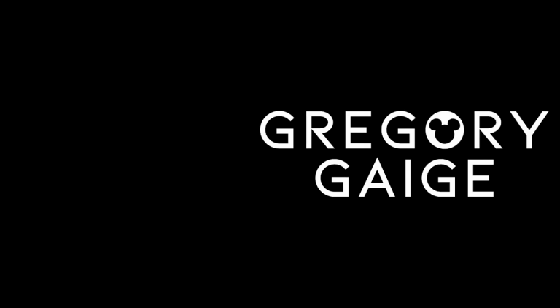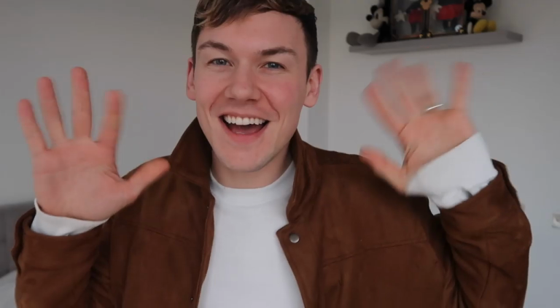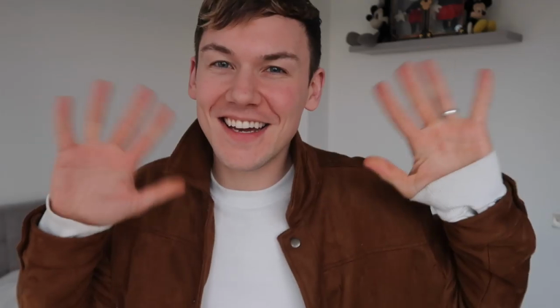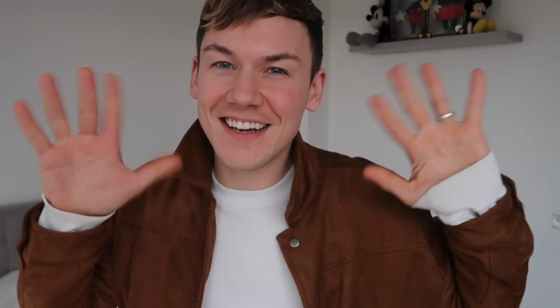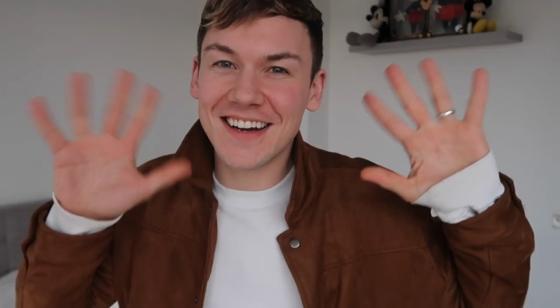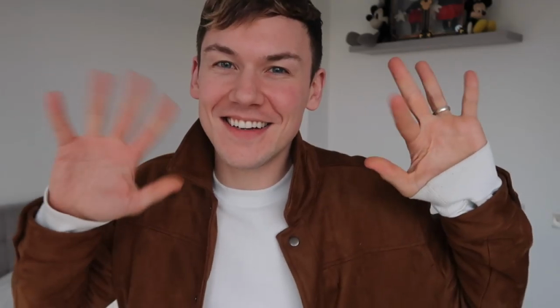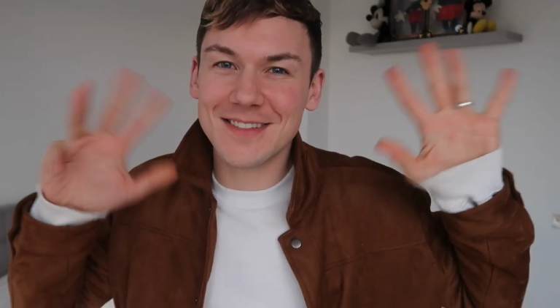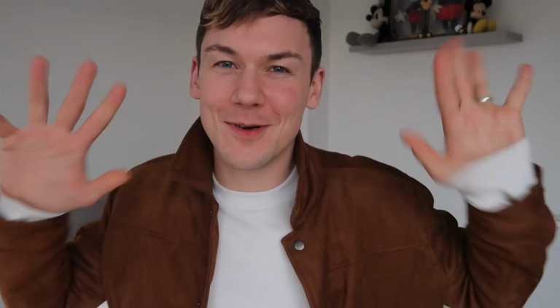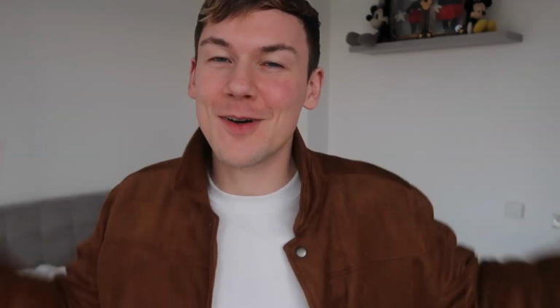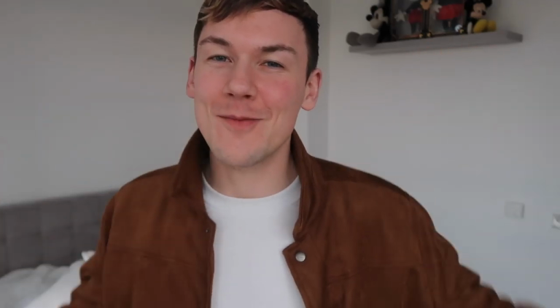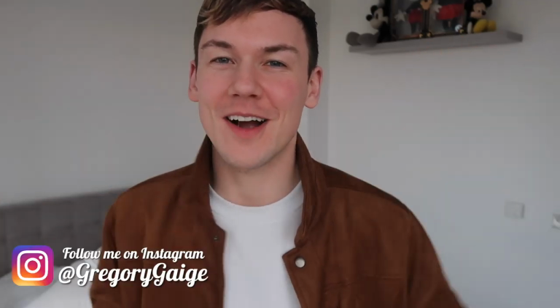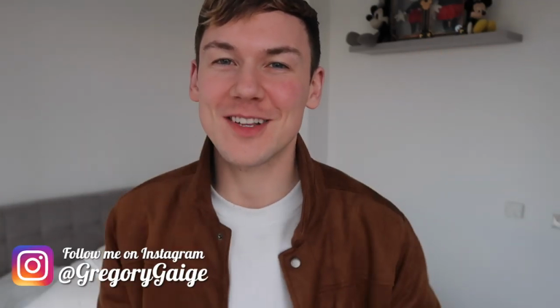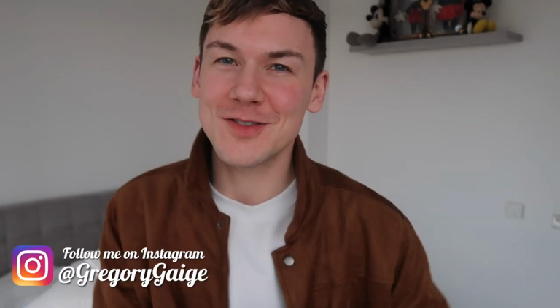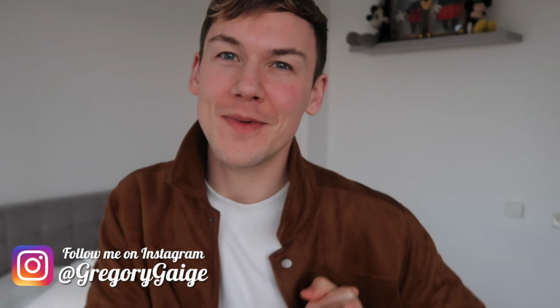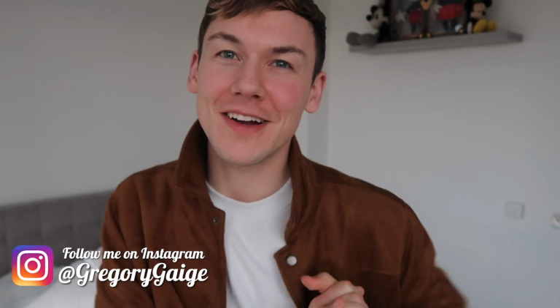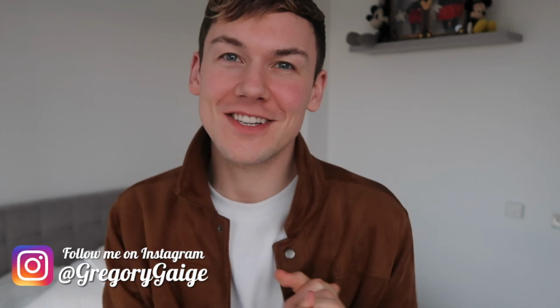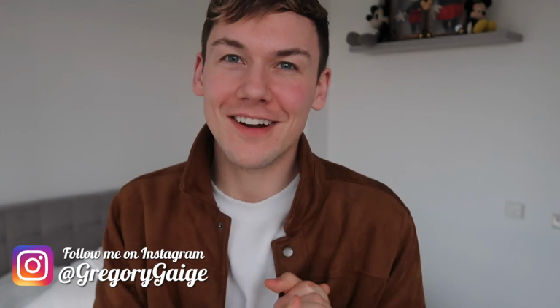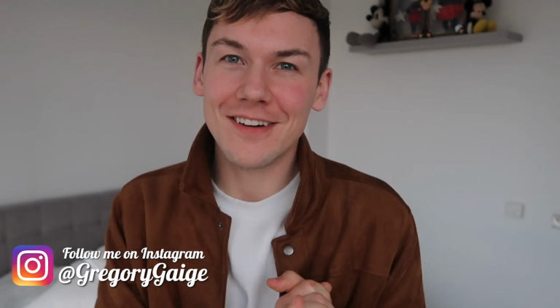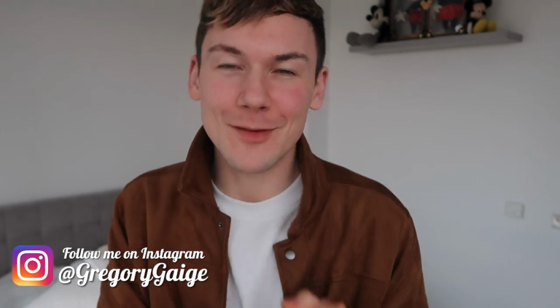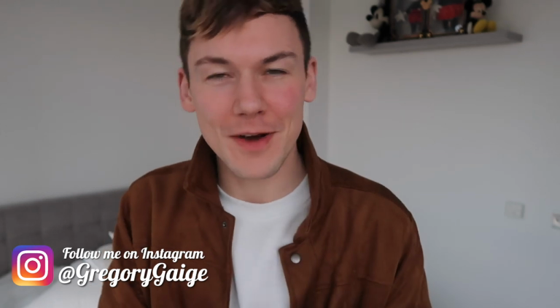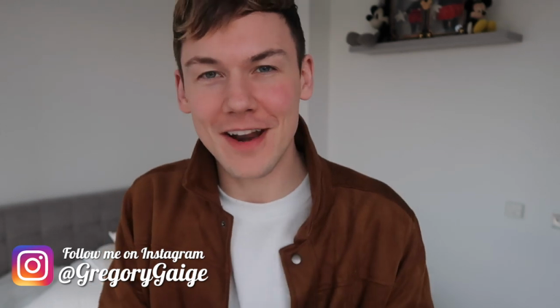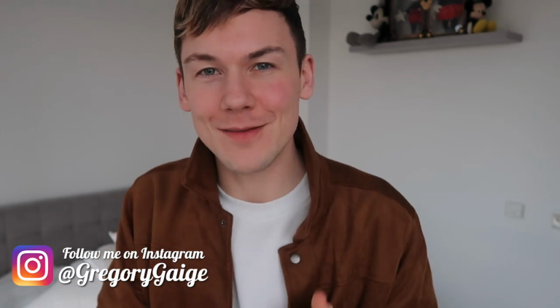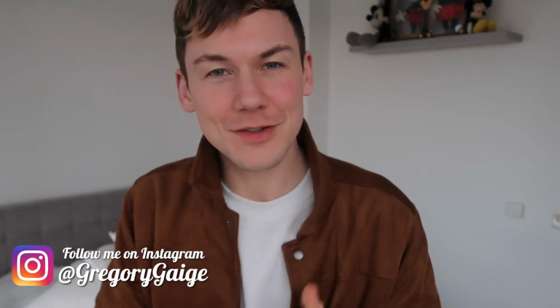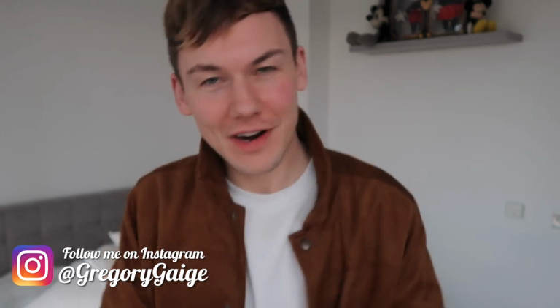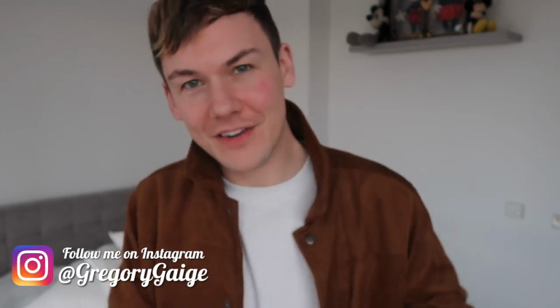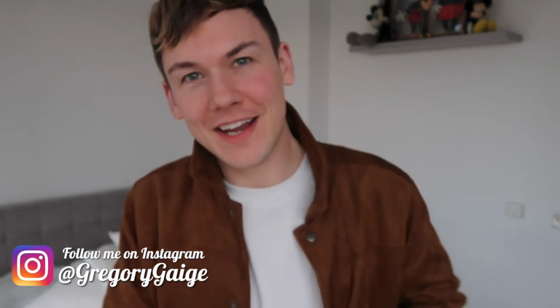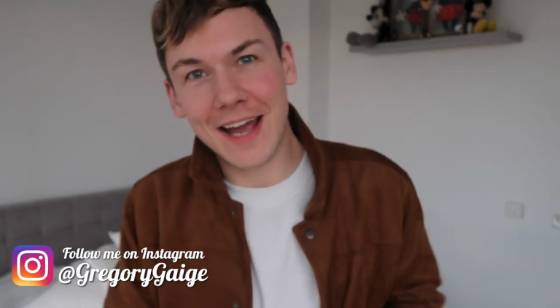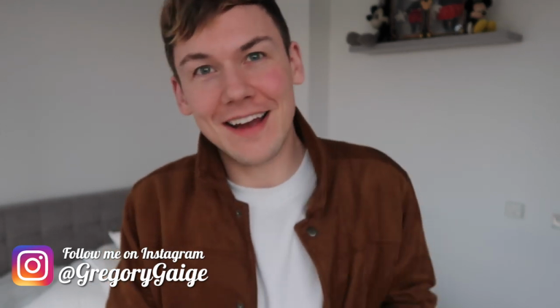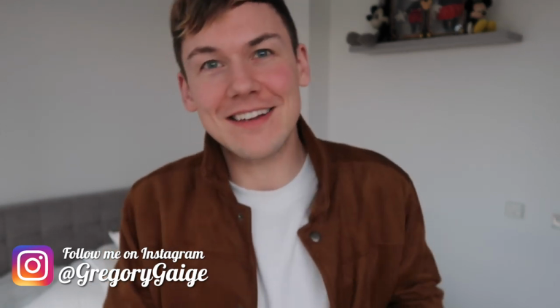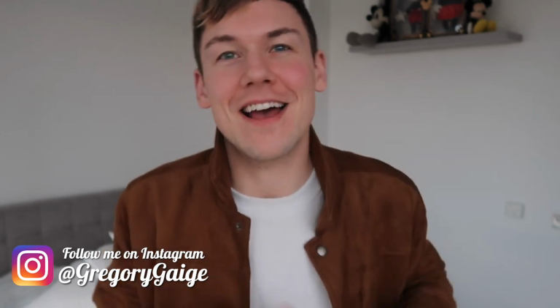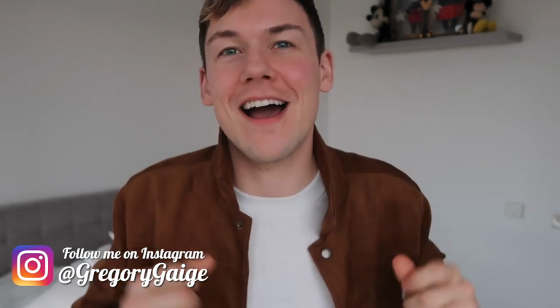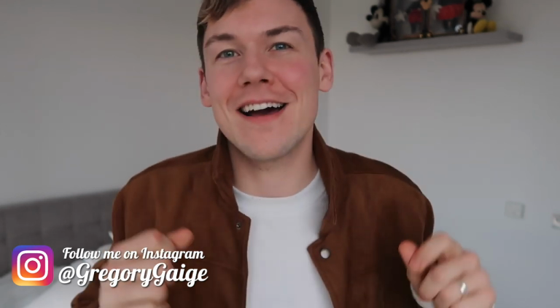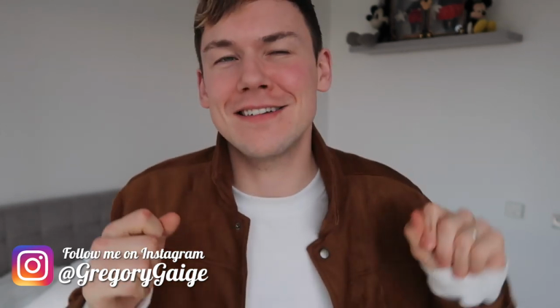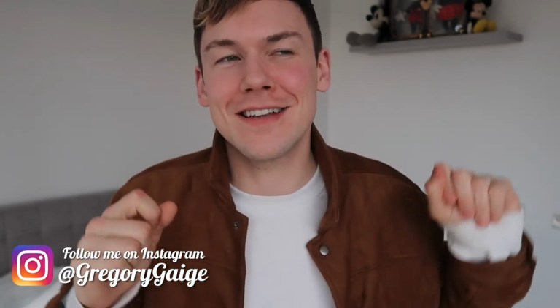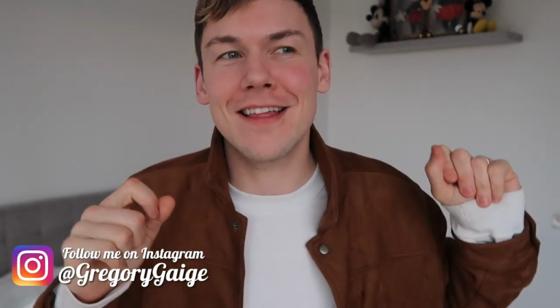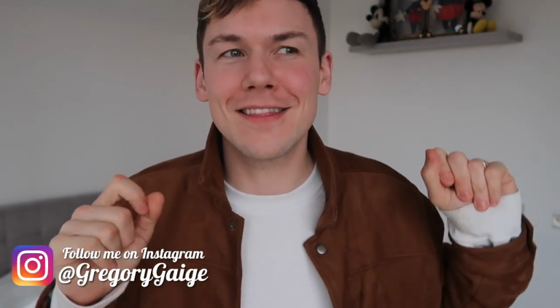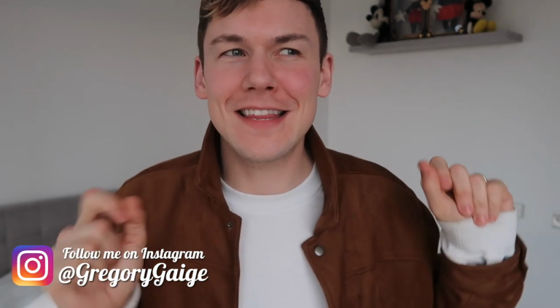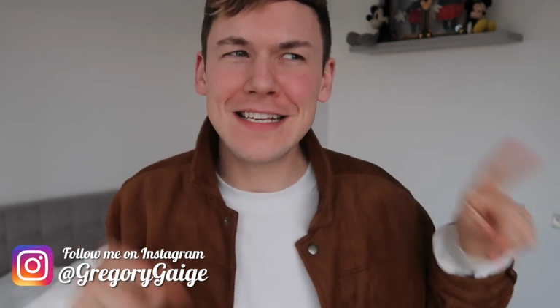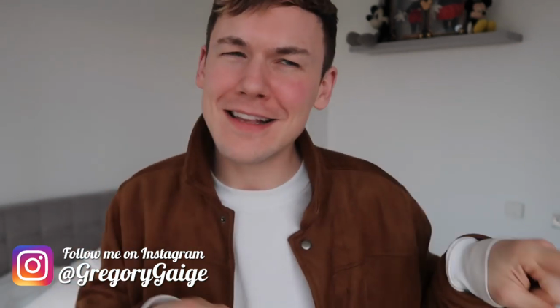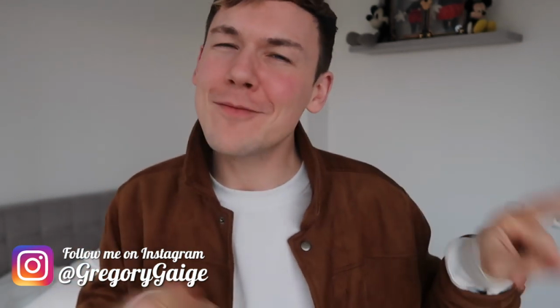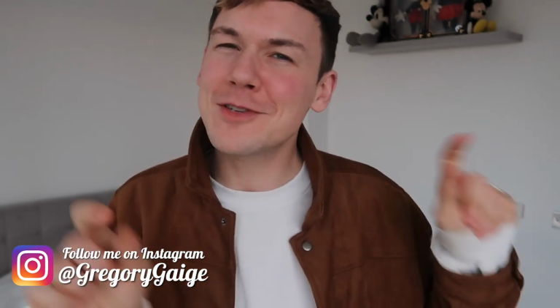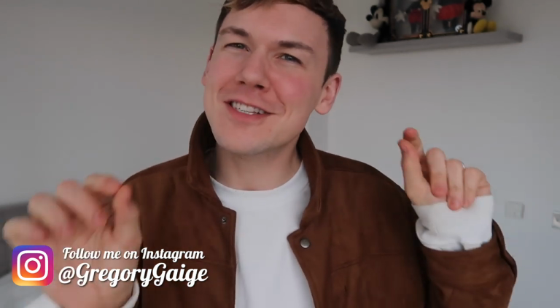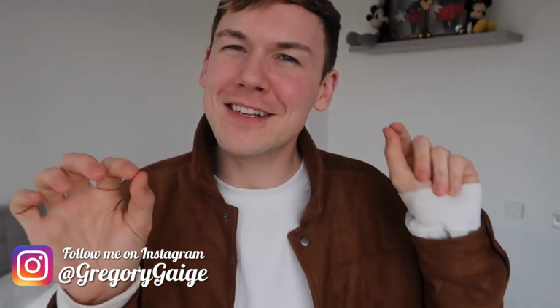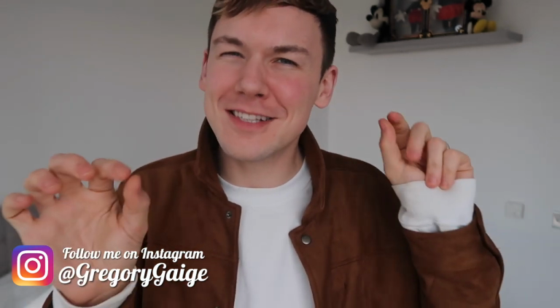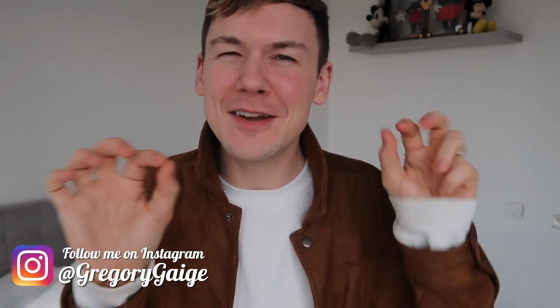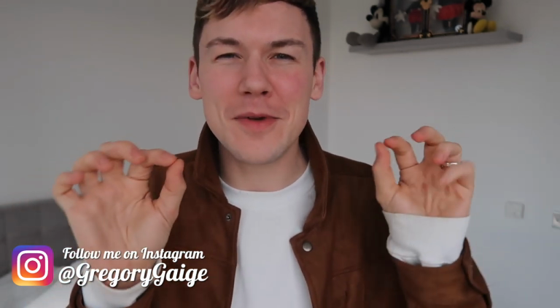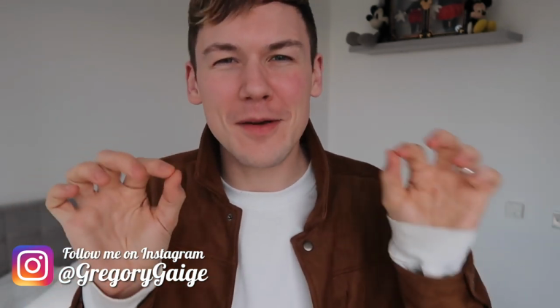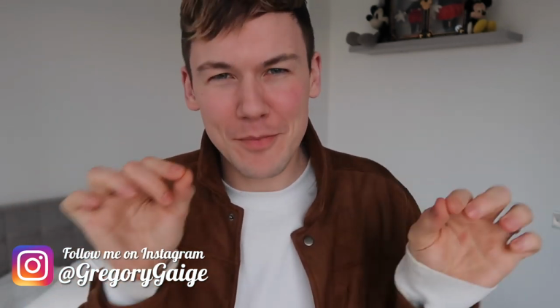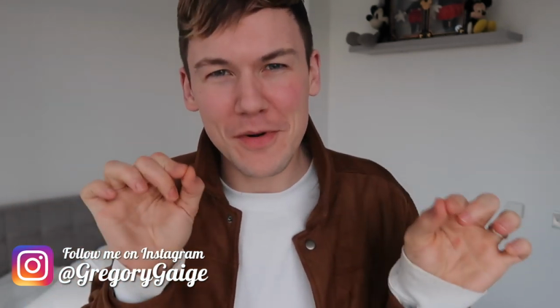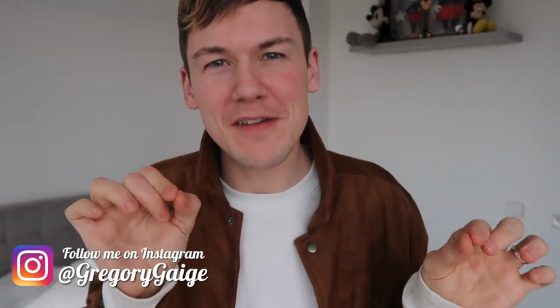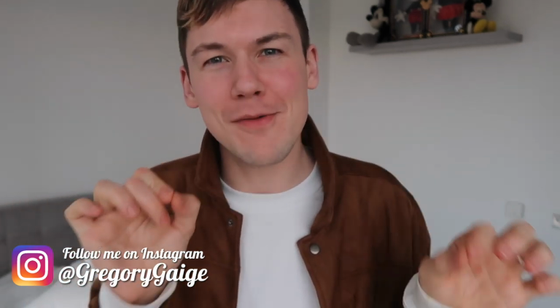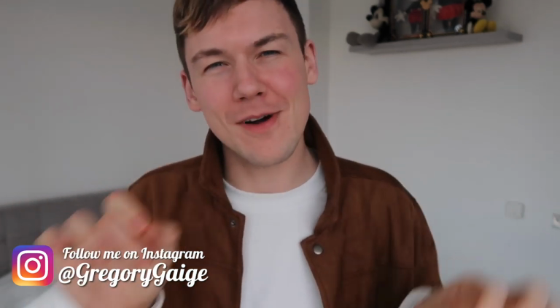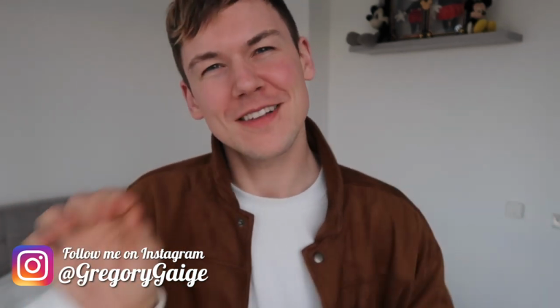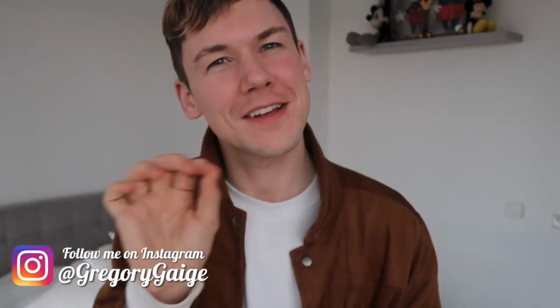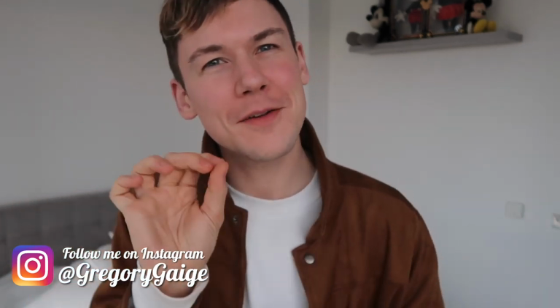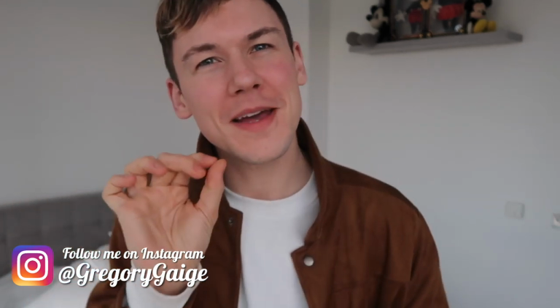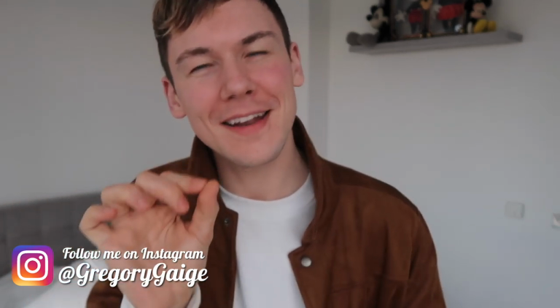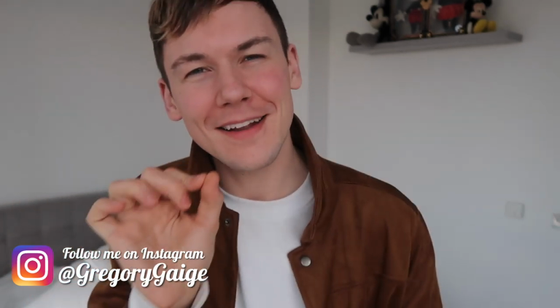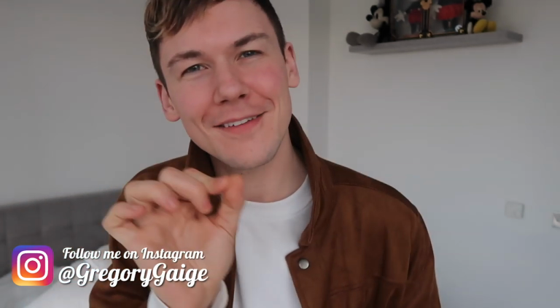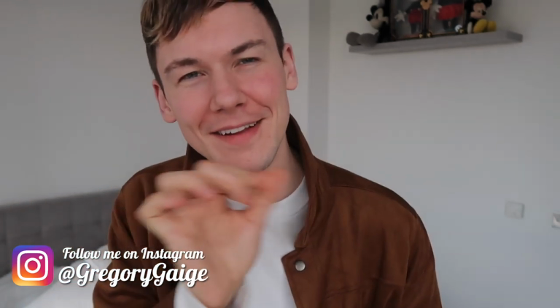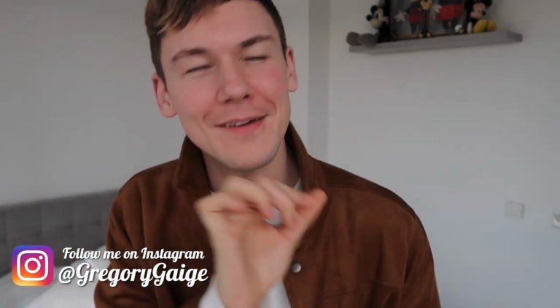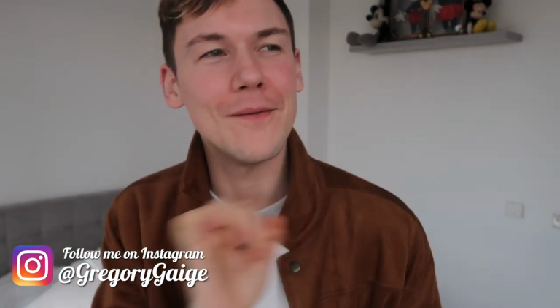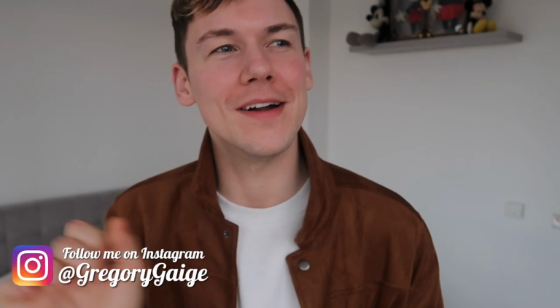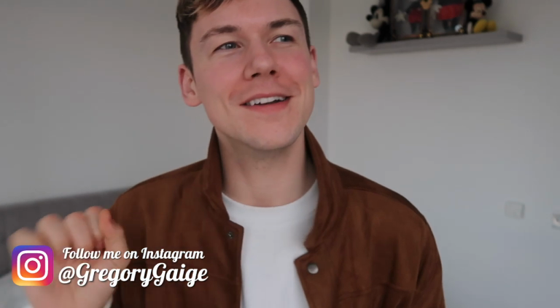Hey guys, welcome back to my channel. My name is Gregory Gage and this is just going to be a brief one, a little one.